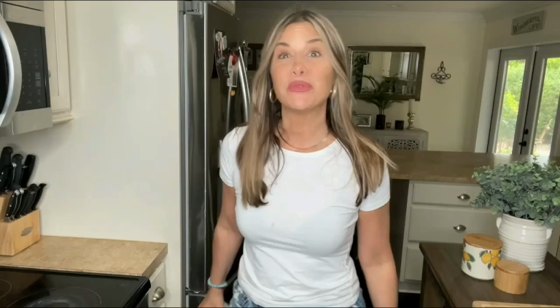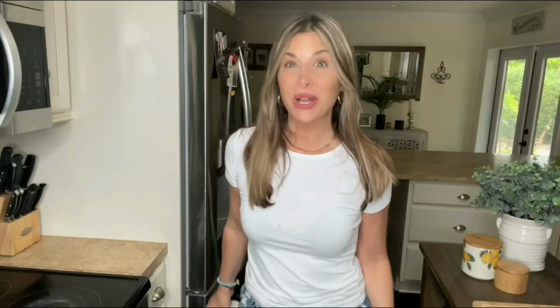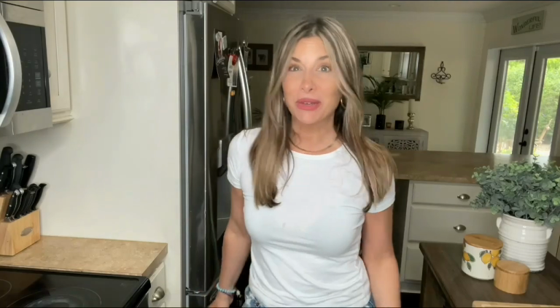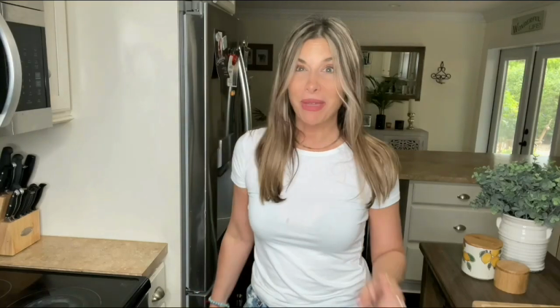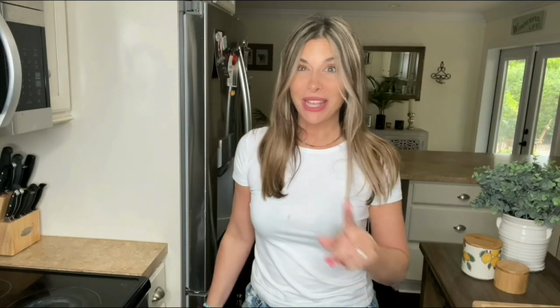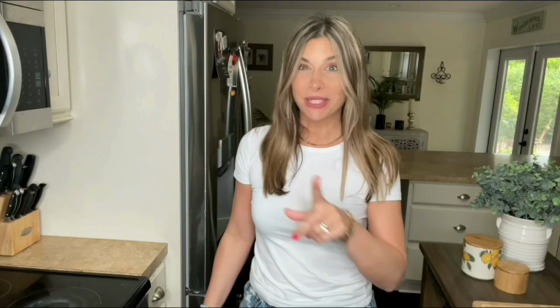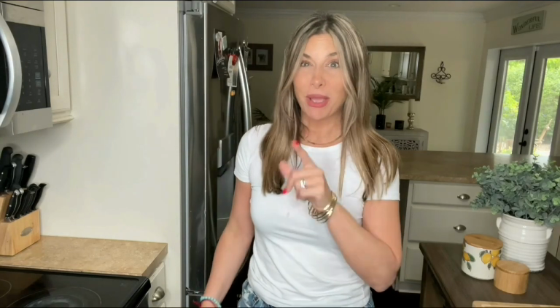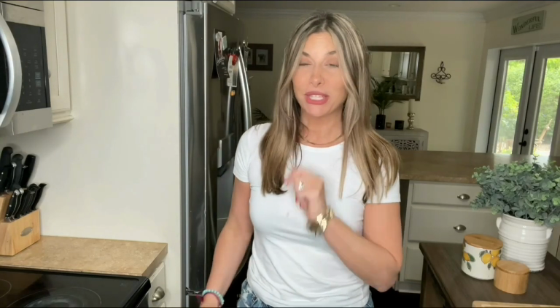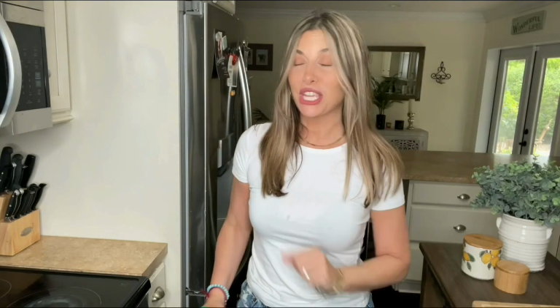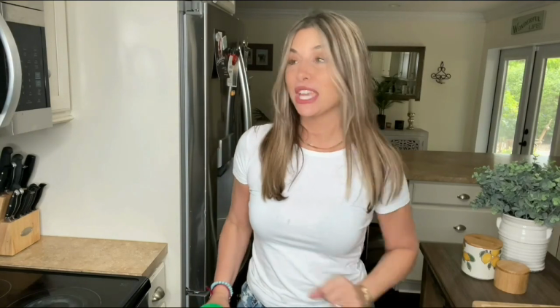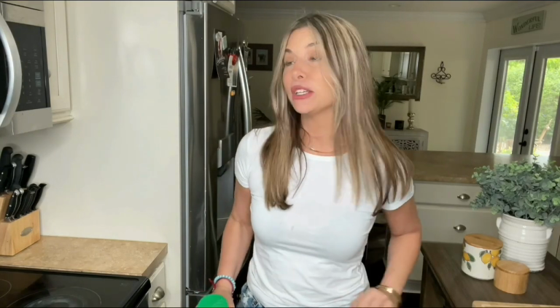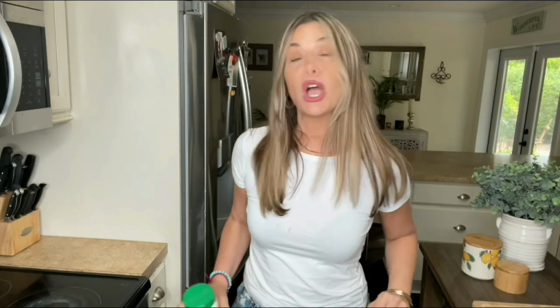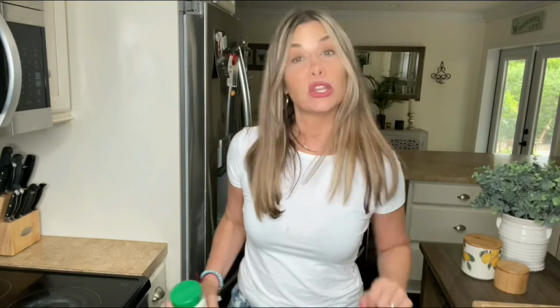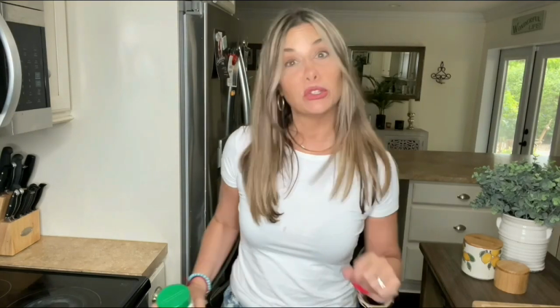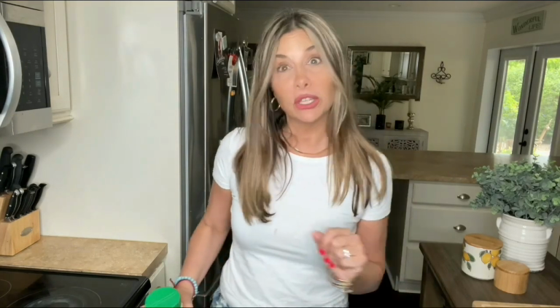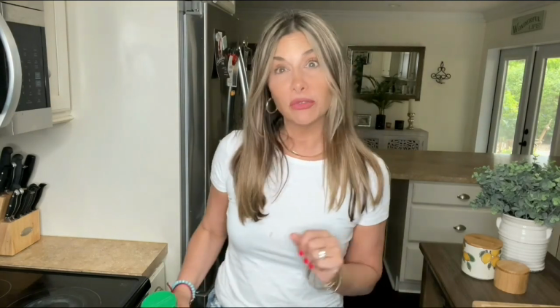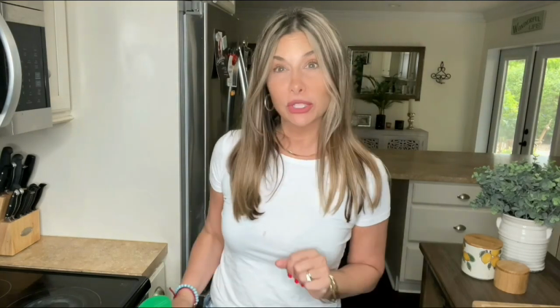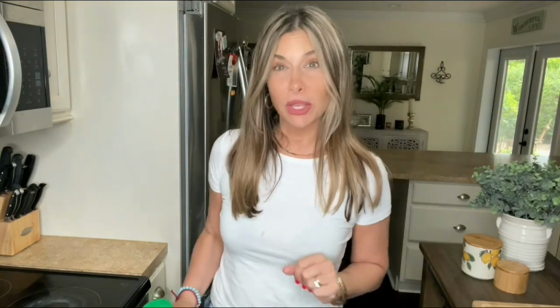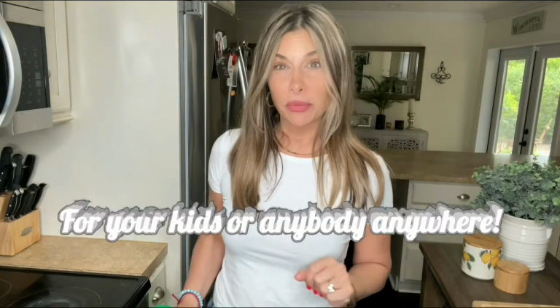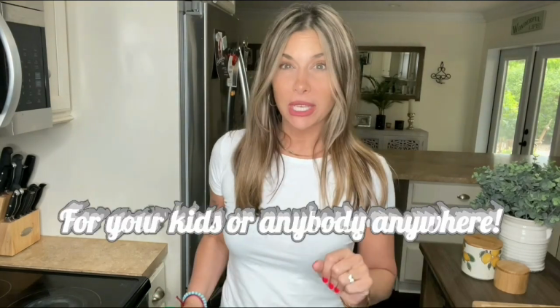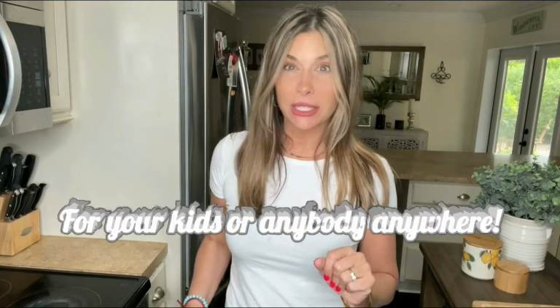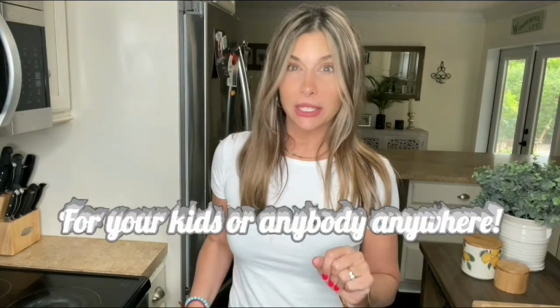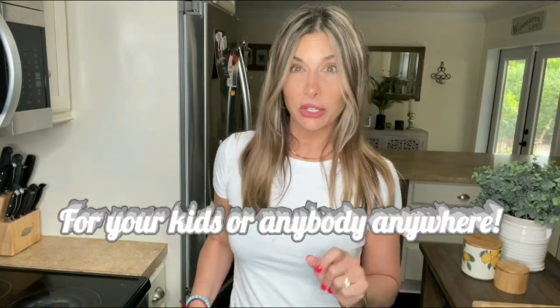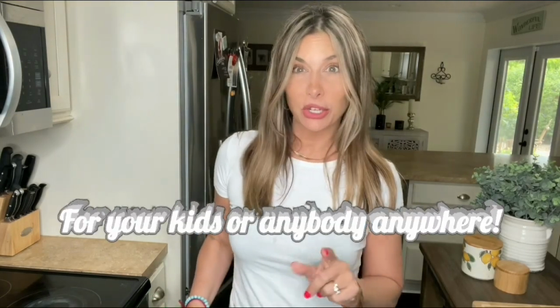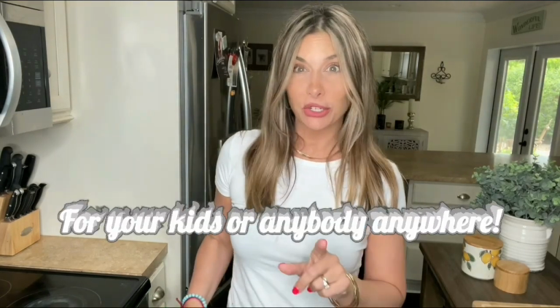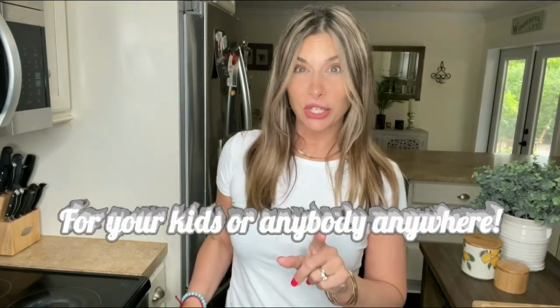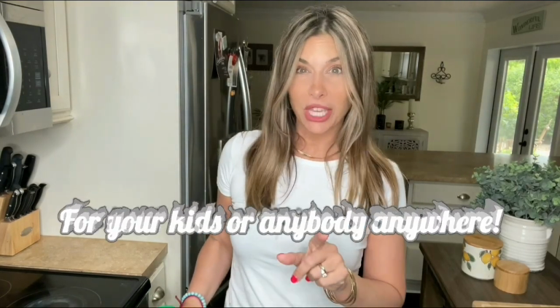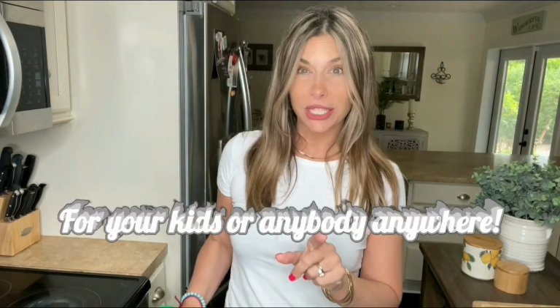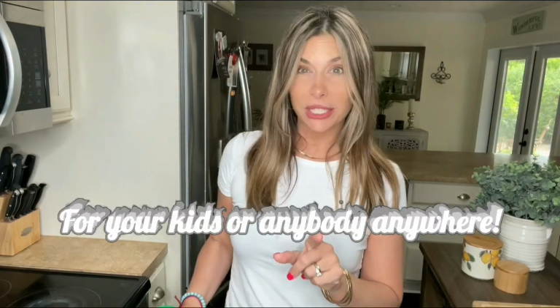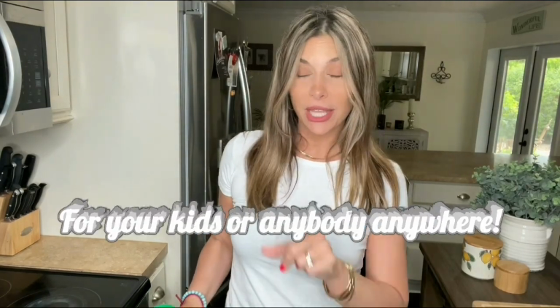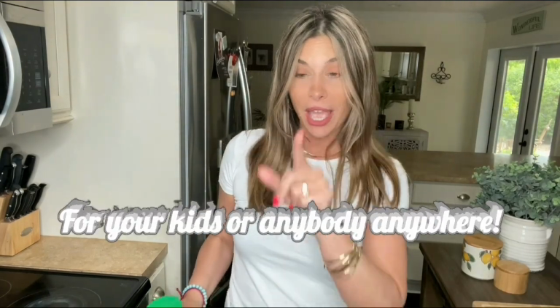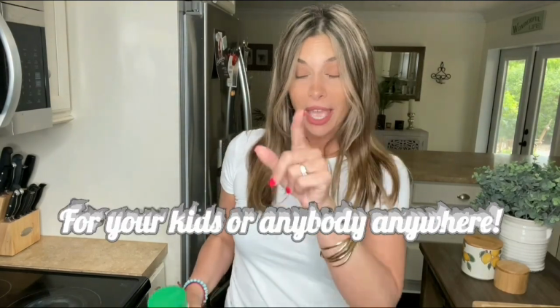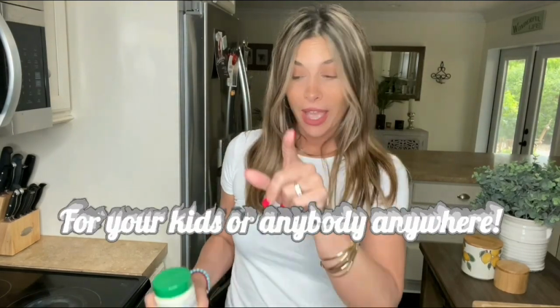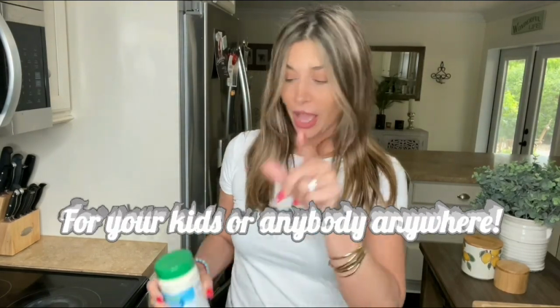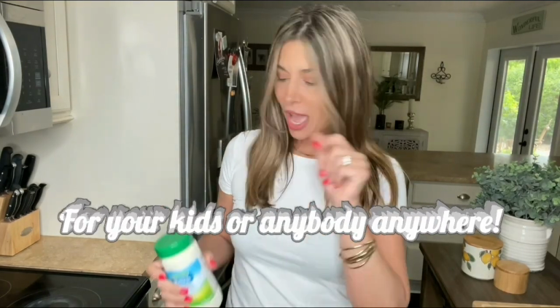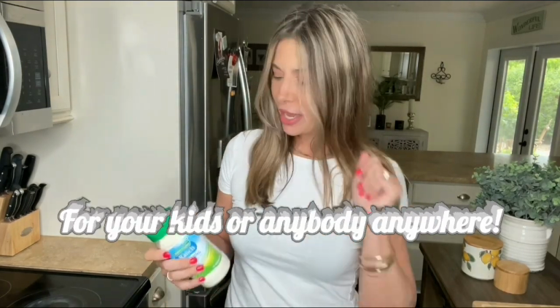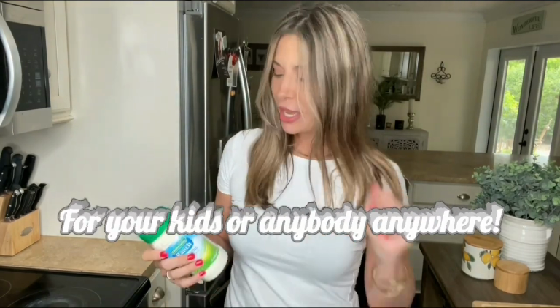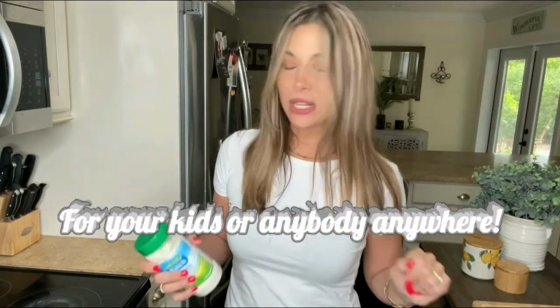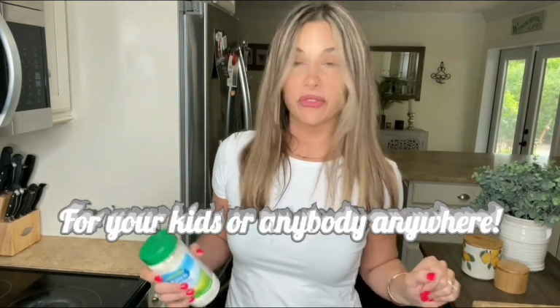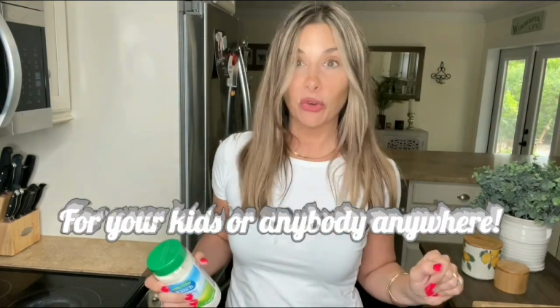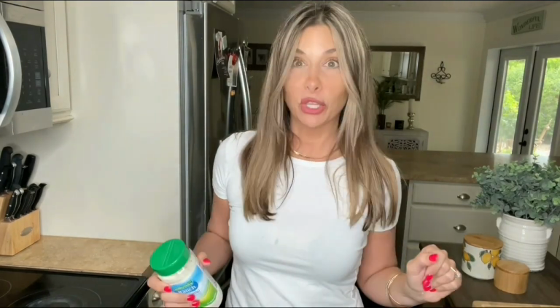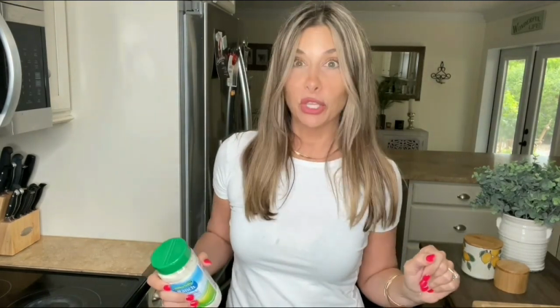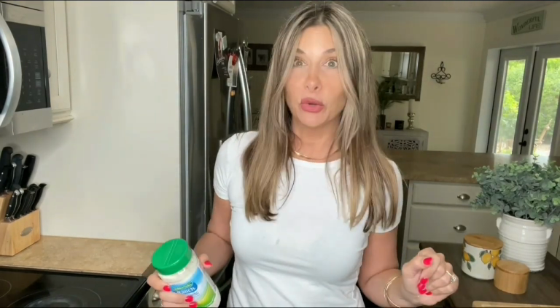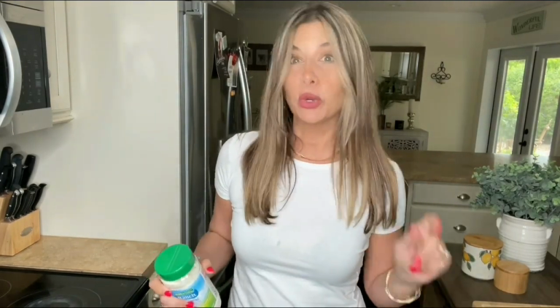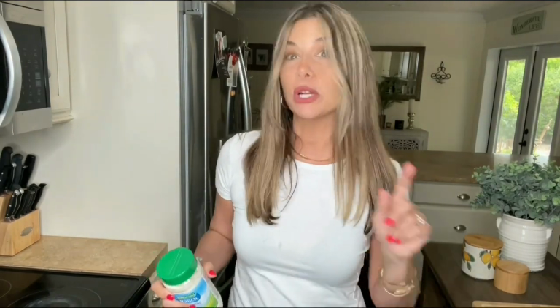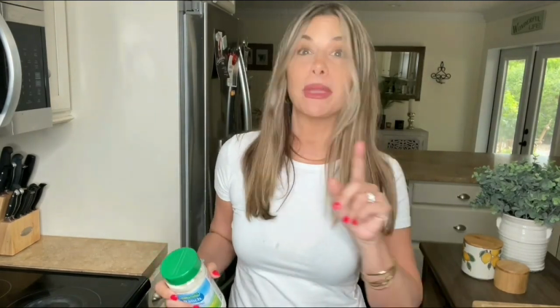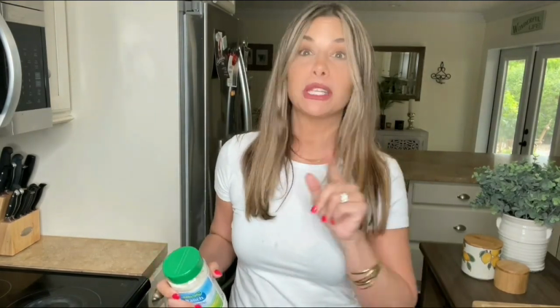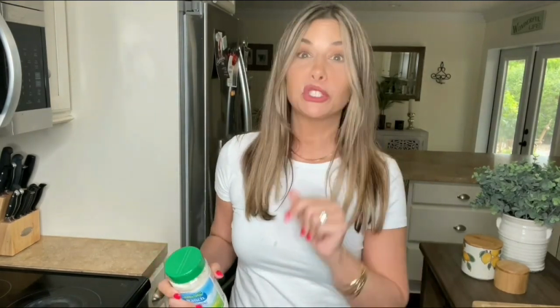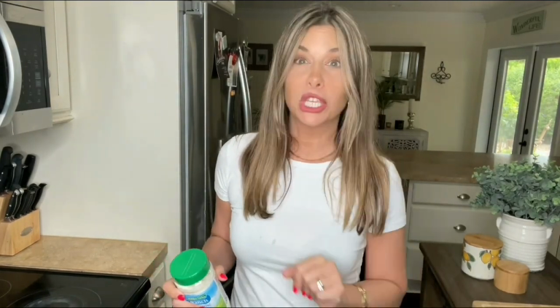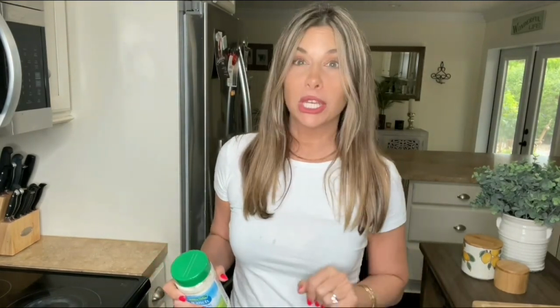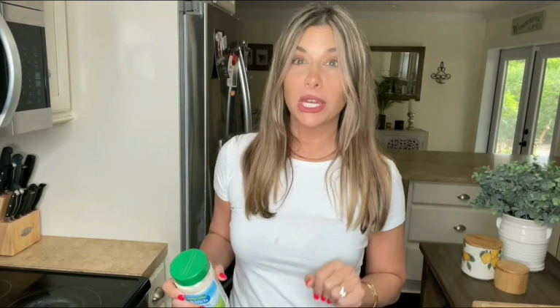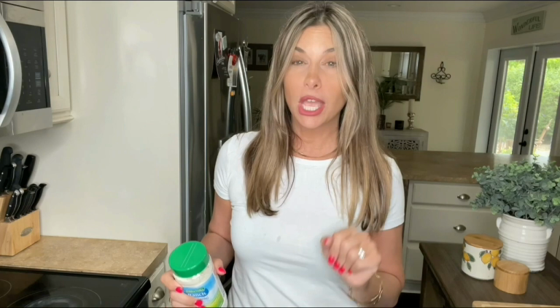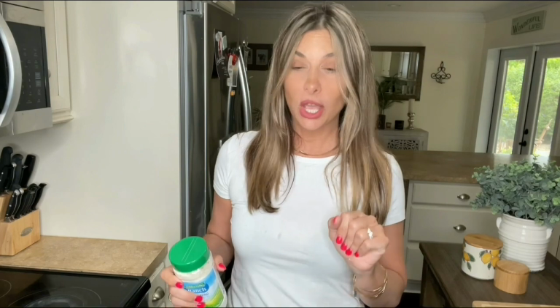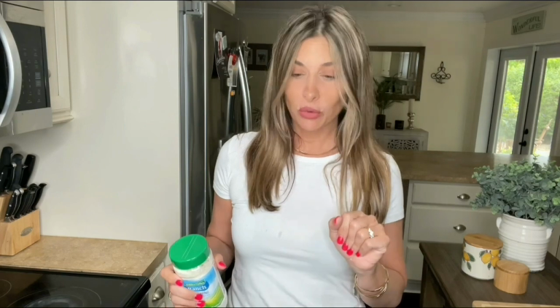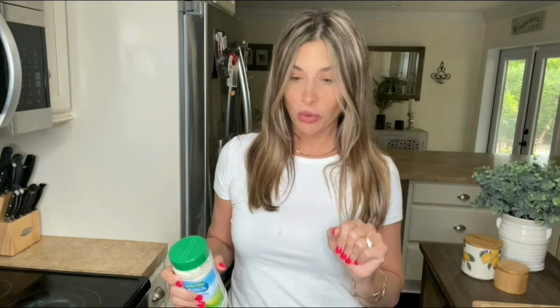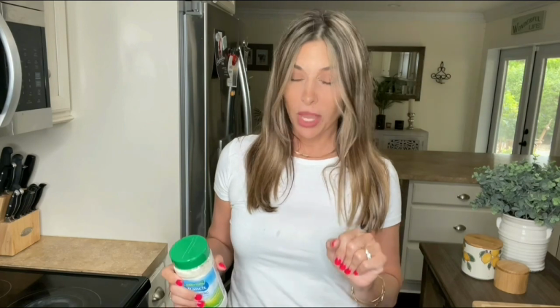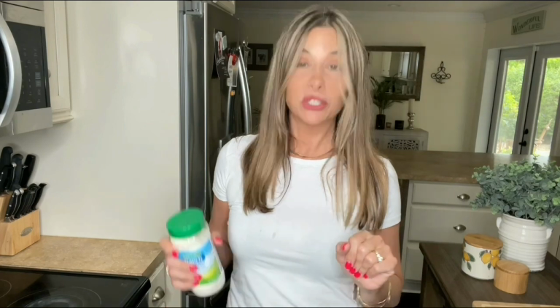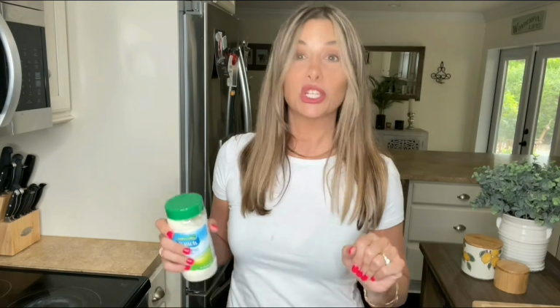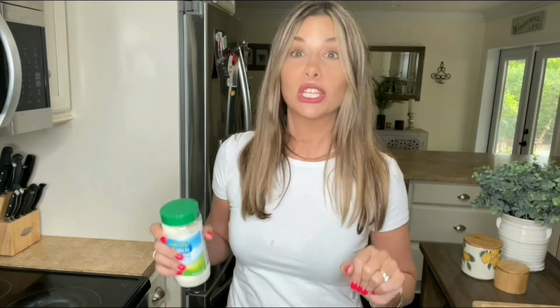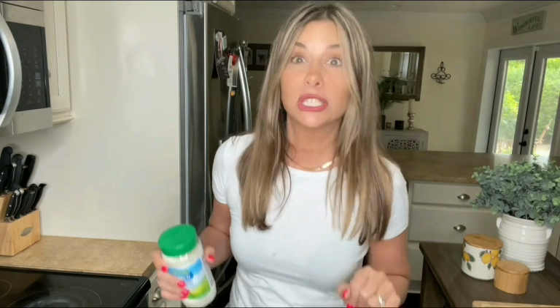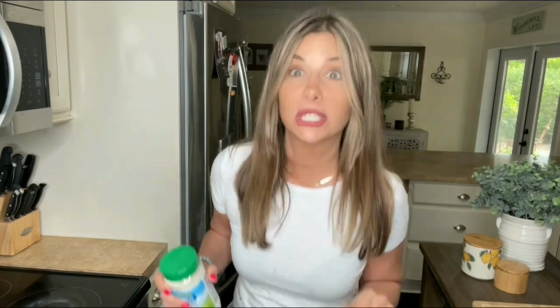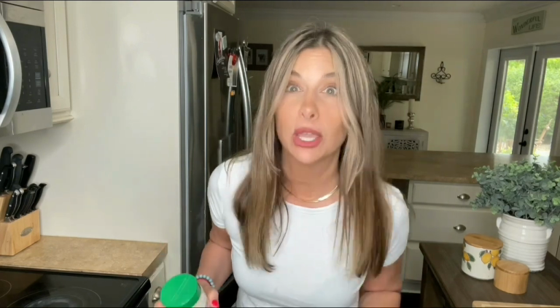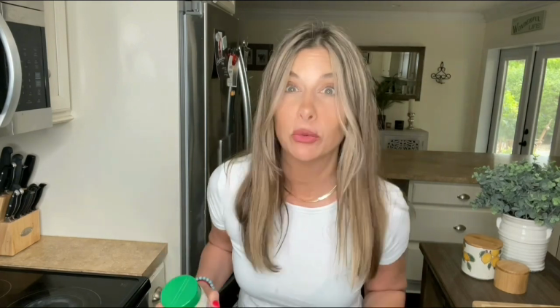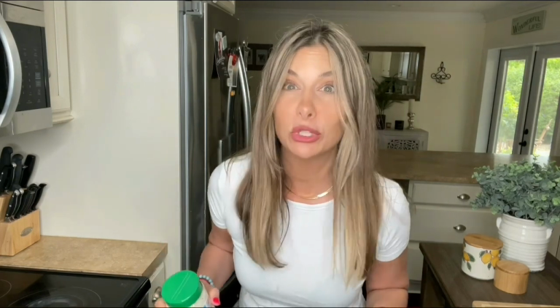Welcome back to my channel. Are you looking for something easy to cook for your kids? I got it for you. We're gonna make chicken ranch sandwiches.